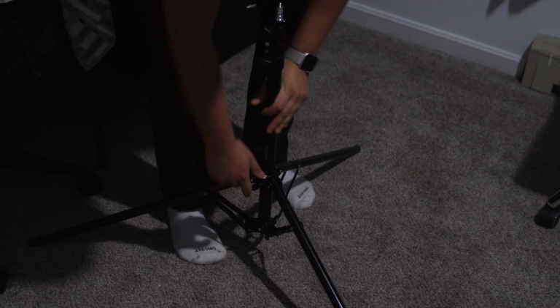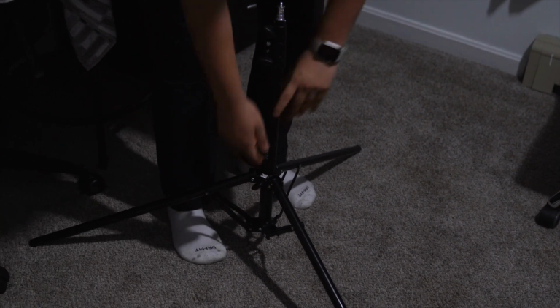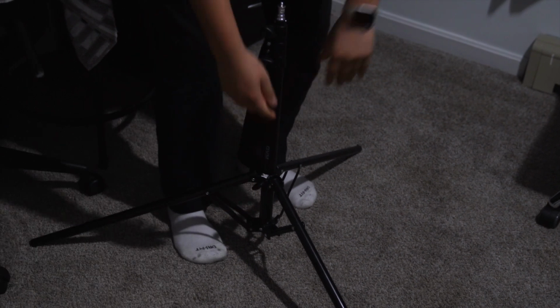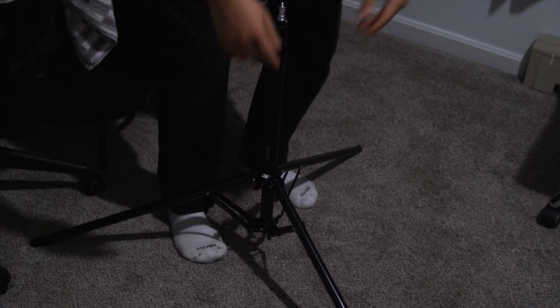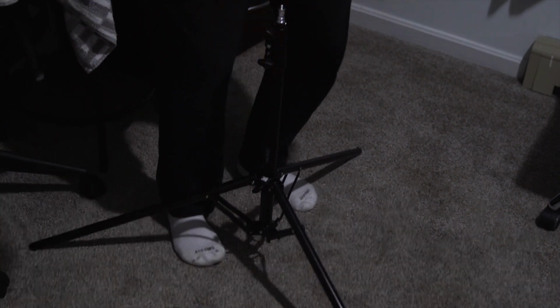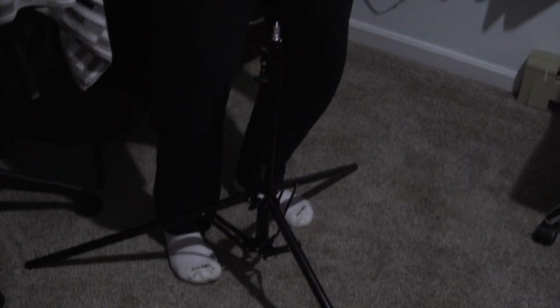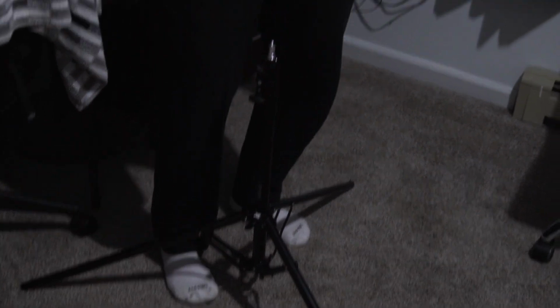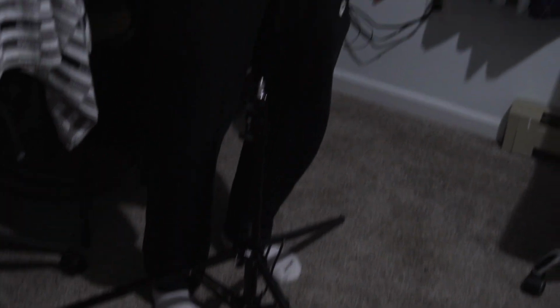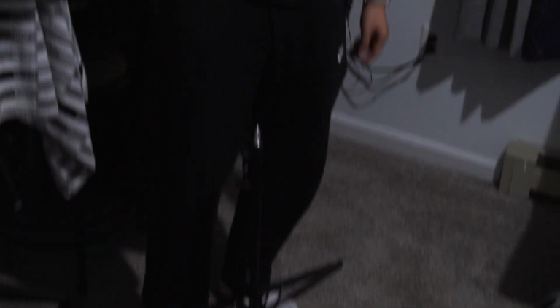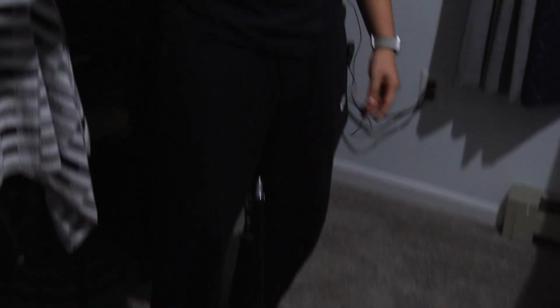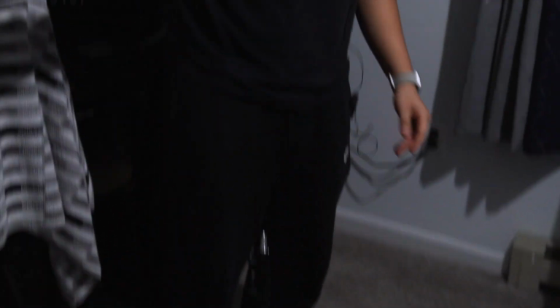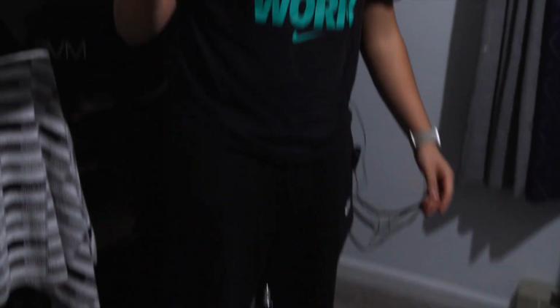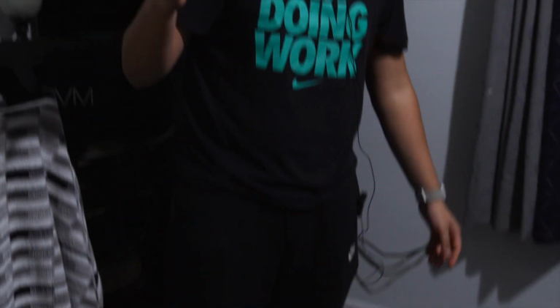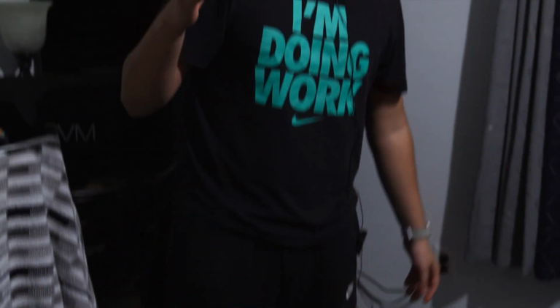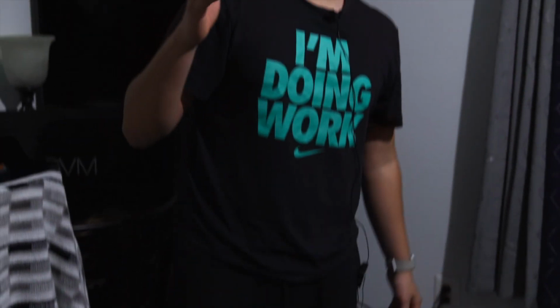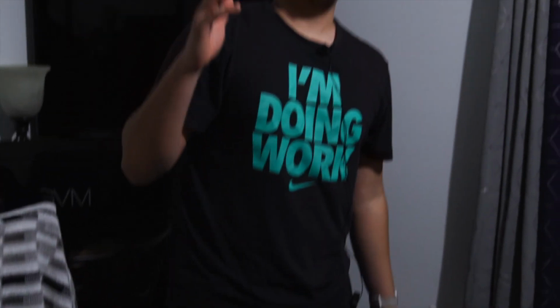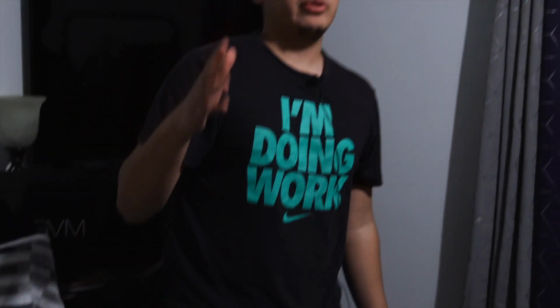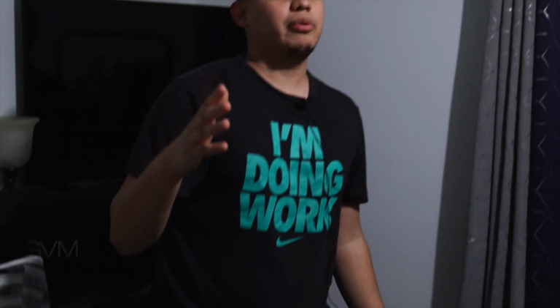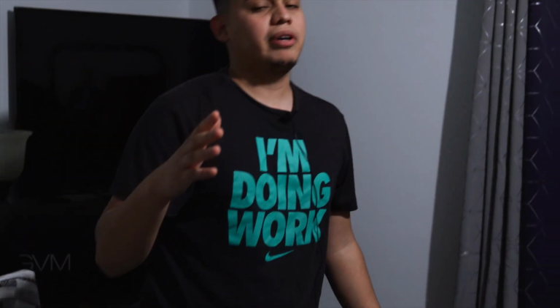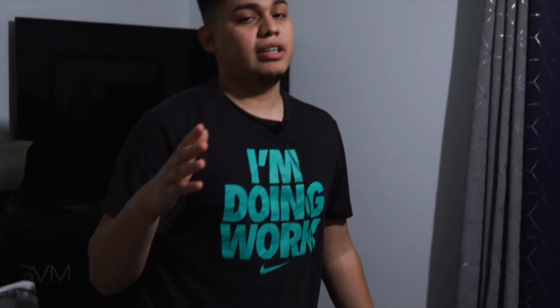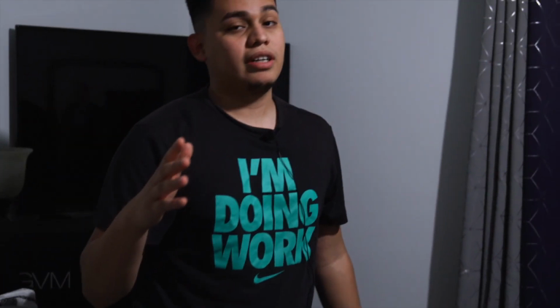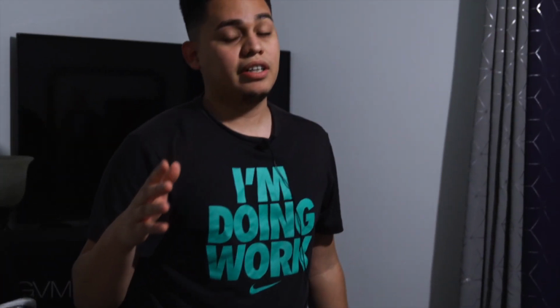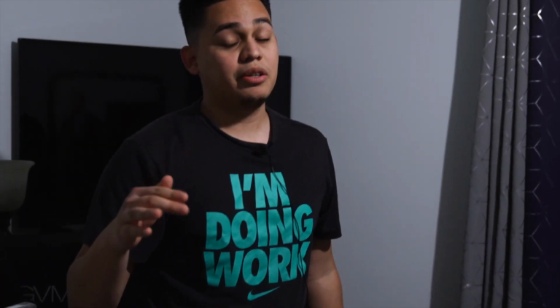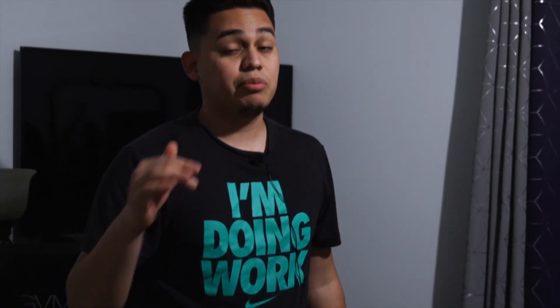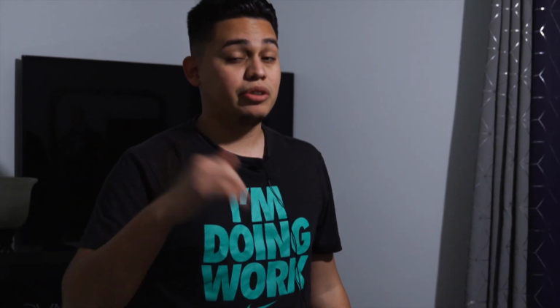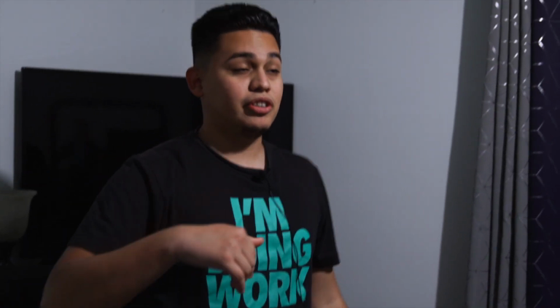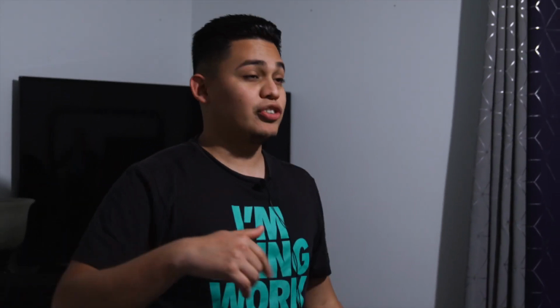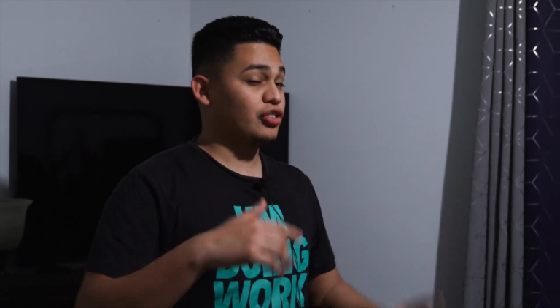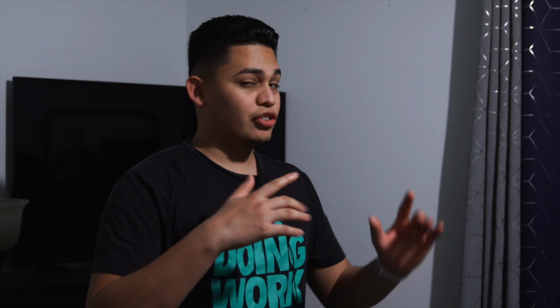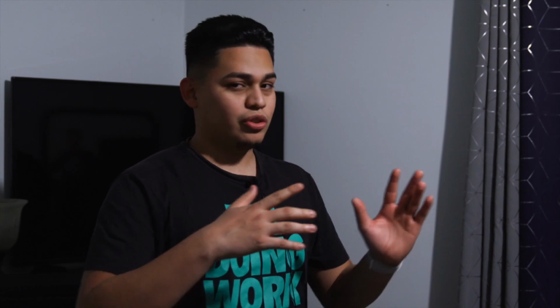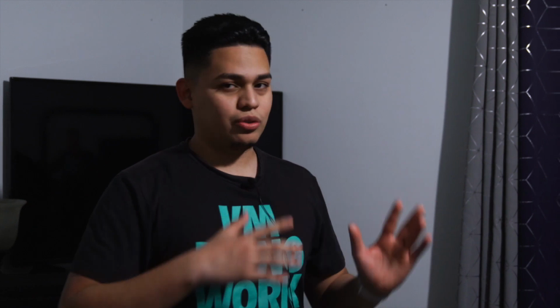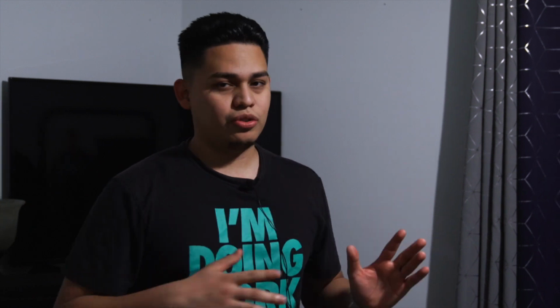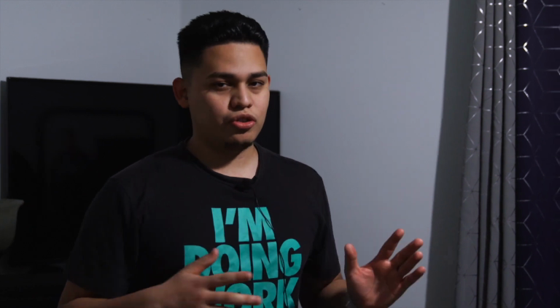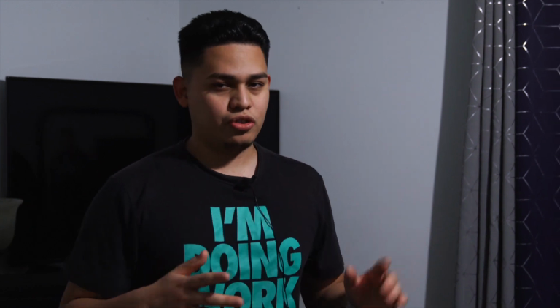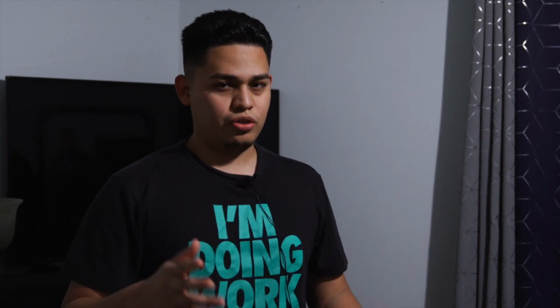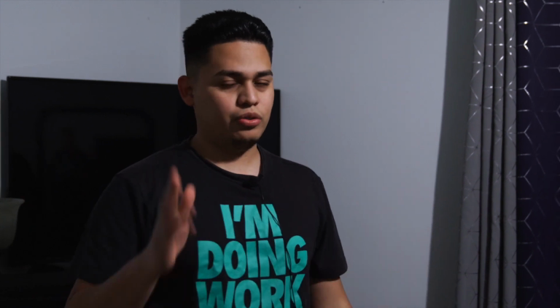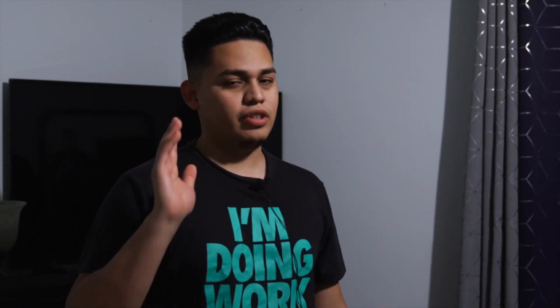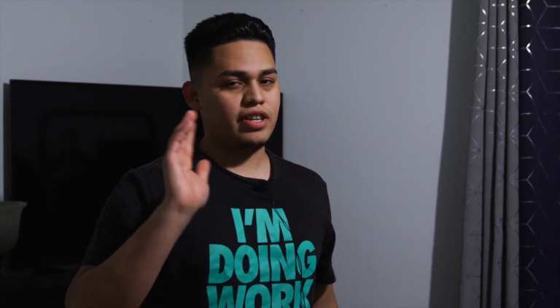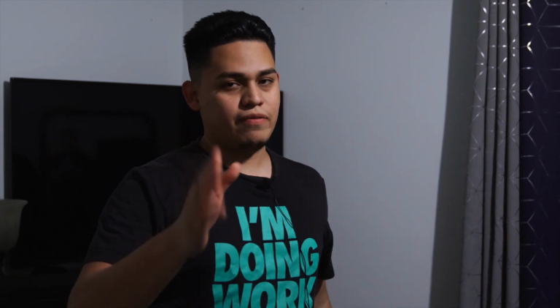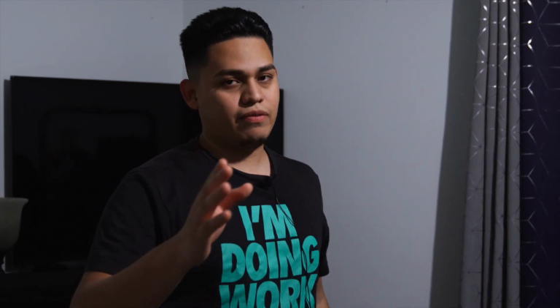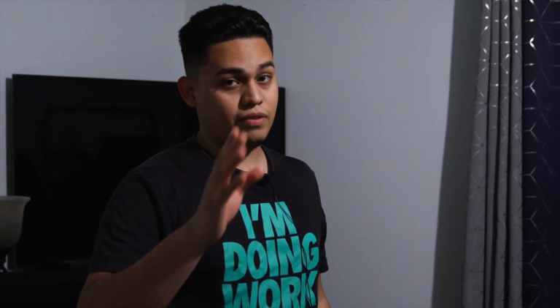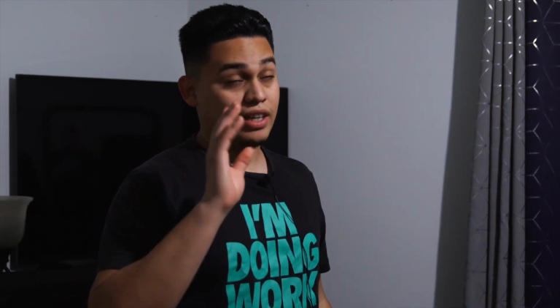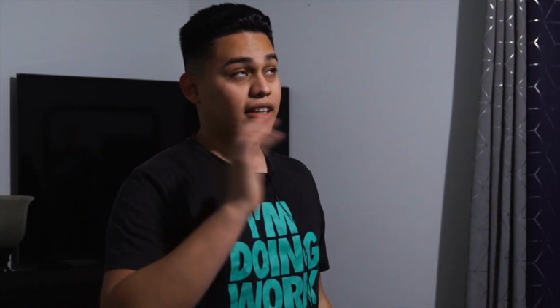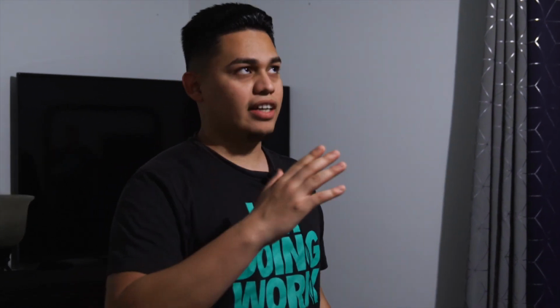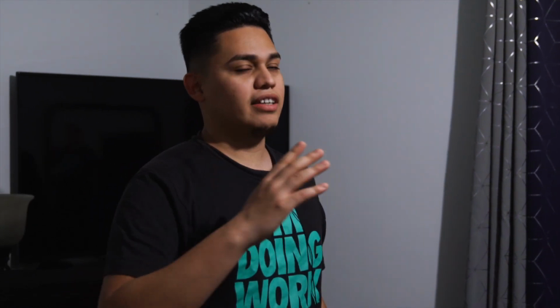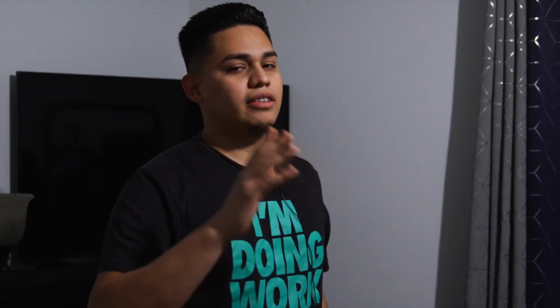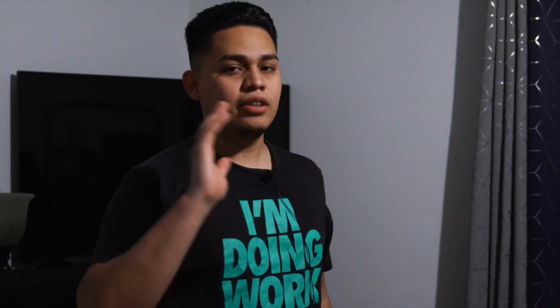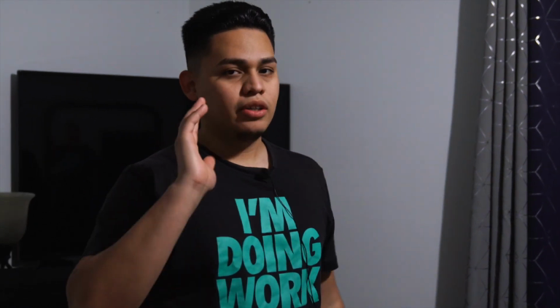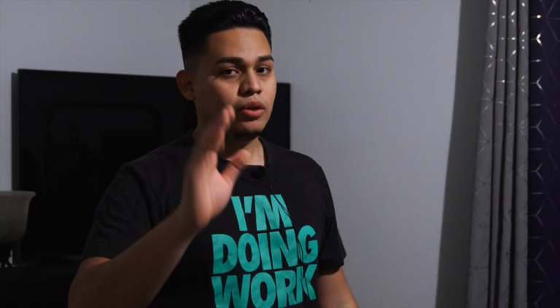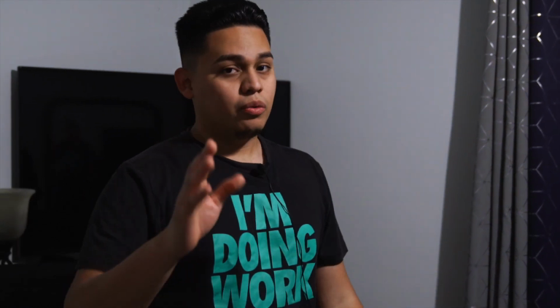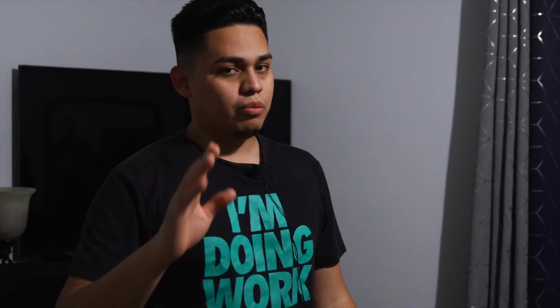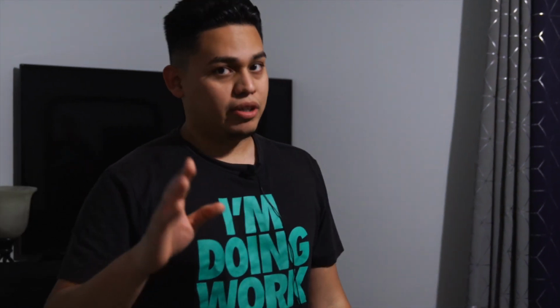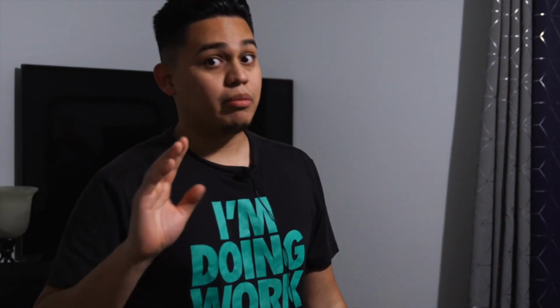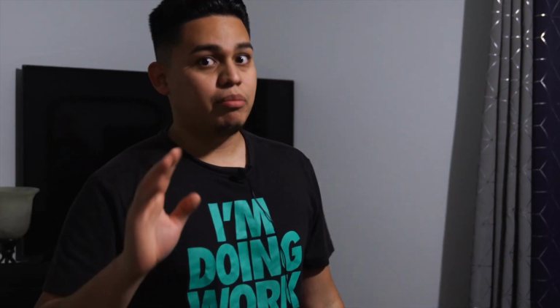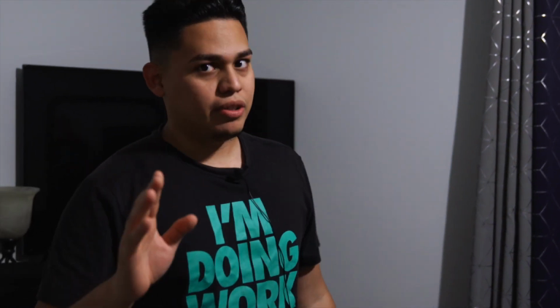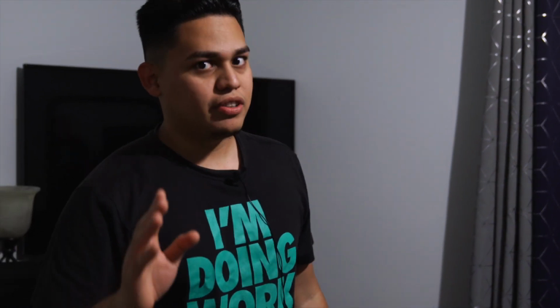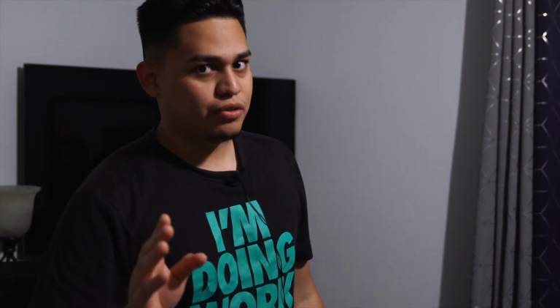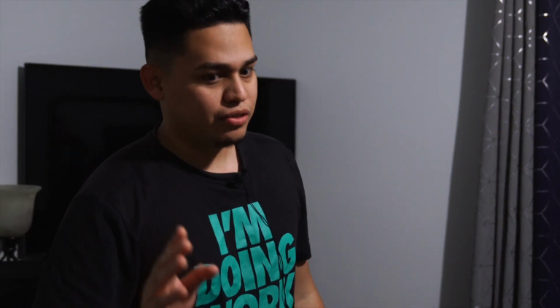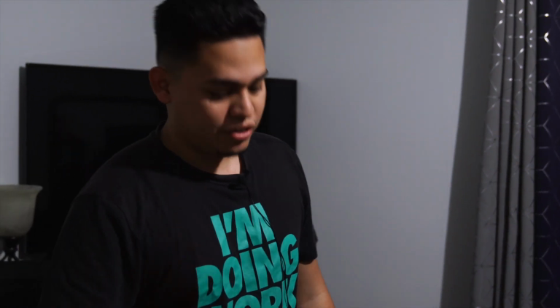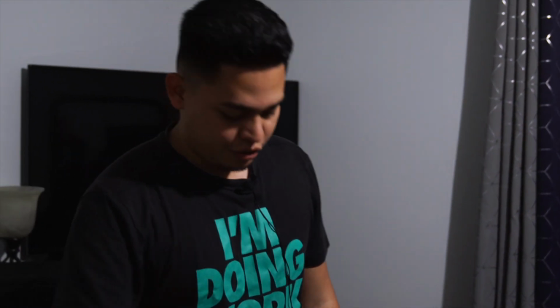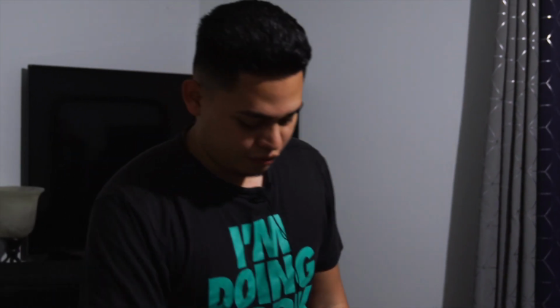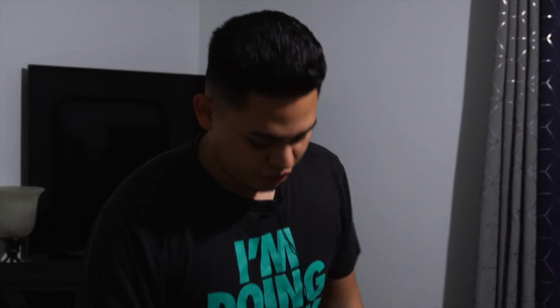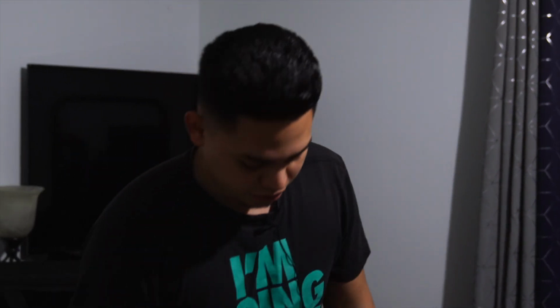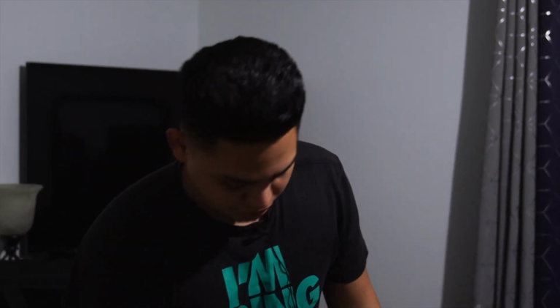I also apologize for the really bad lighting, but this just goes to show that lighting will make a big difference in your videos.